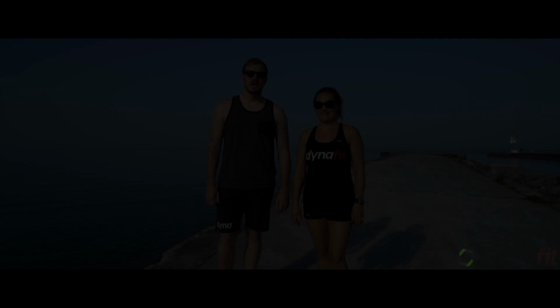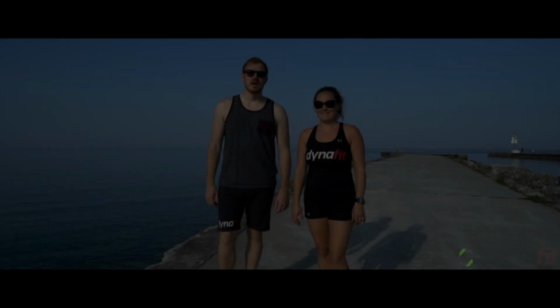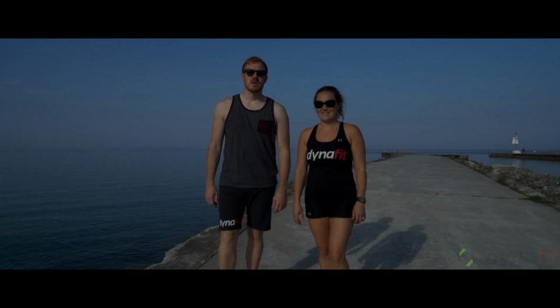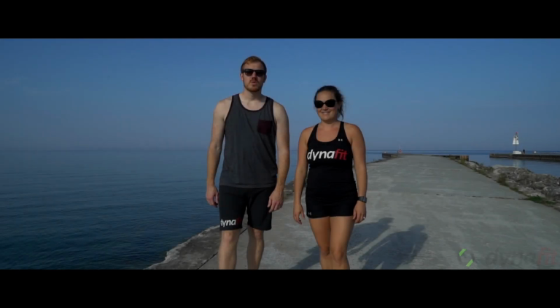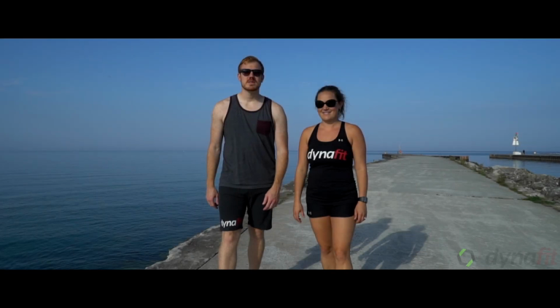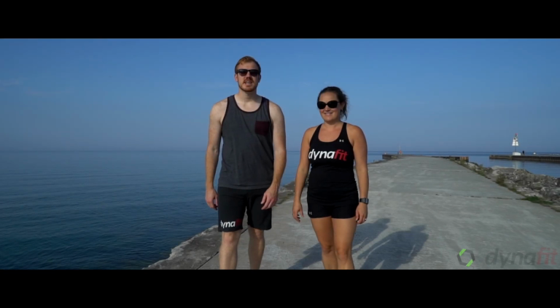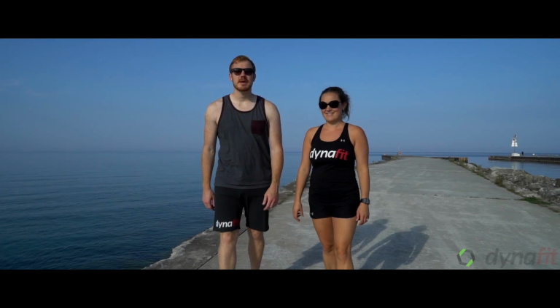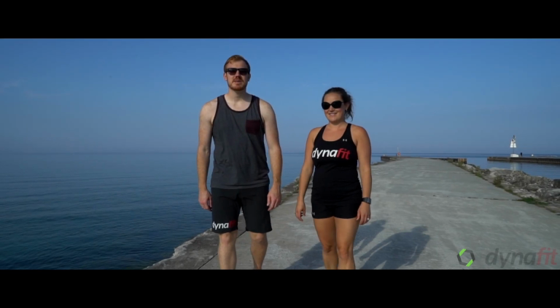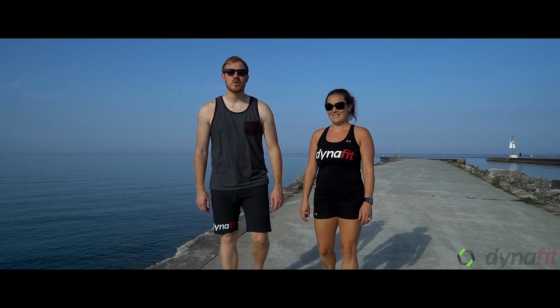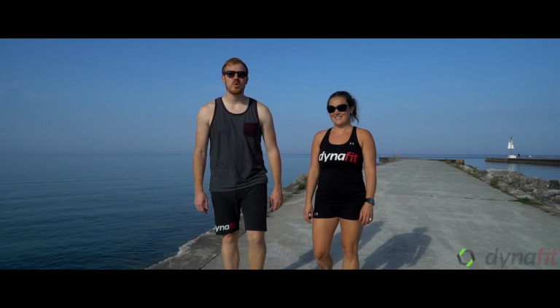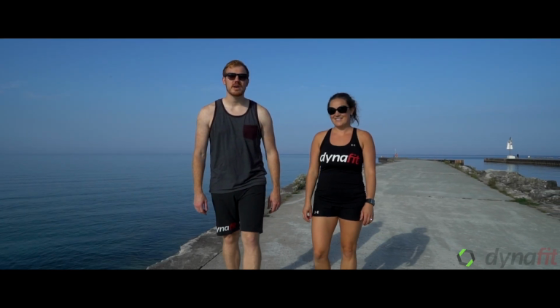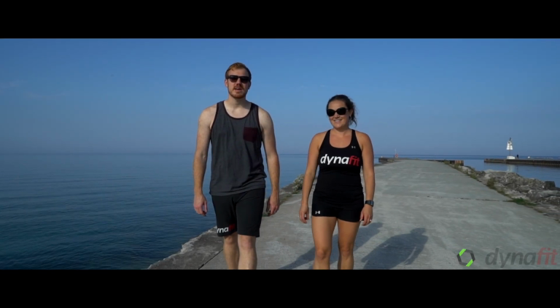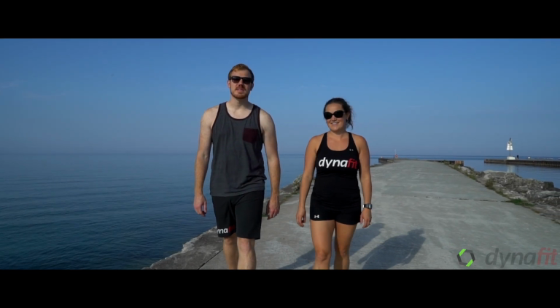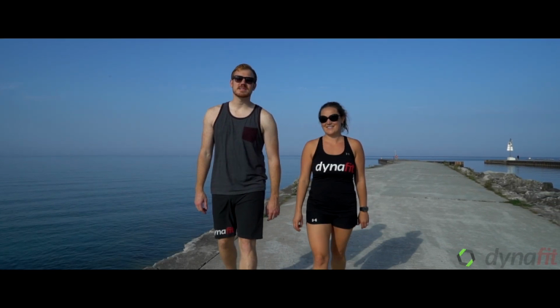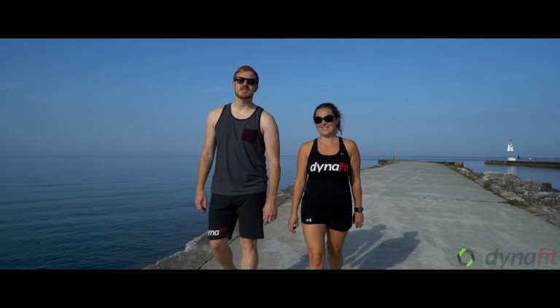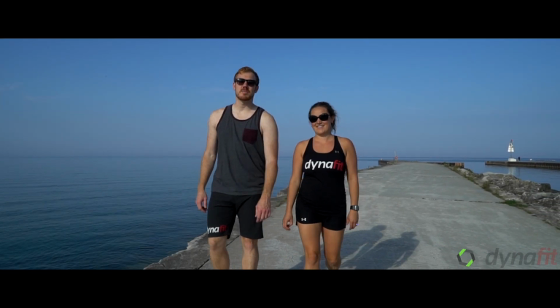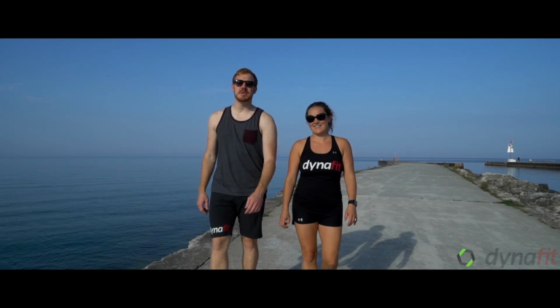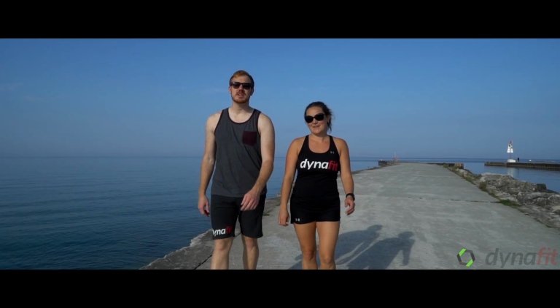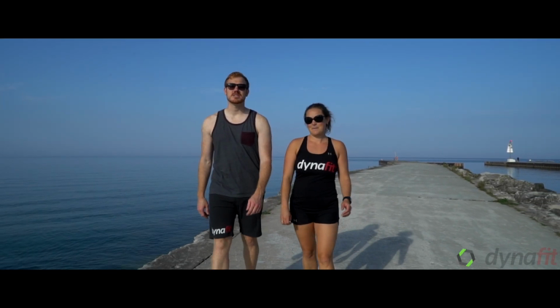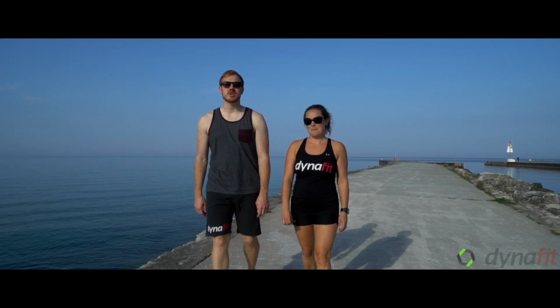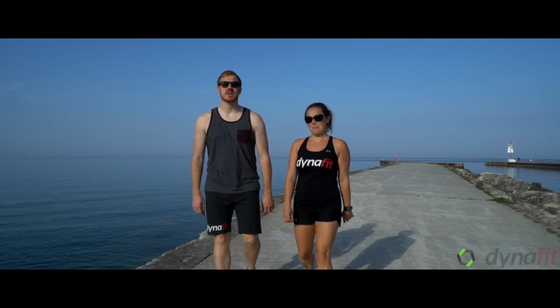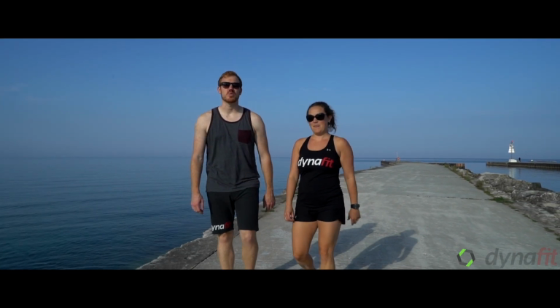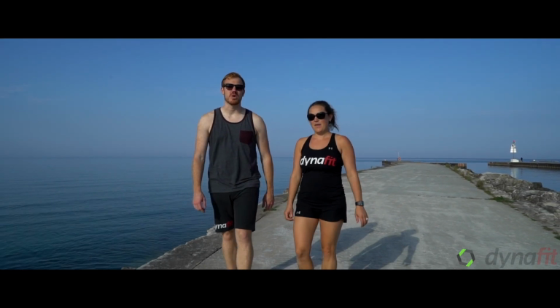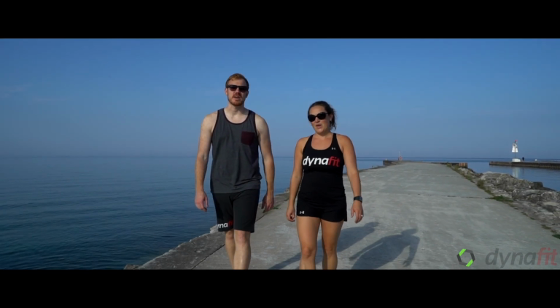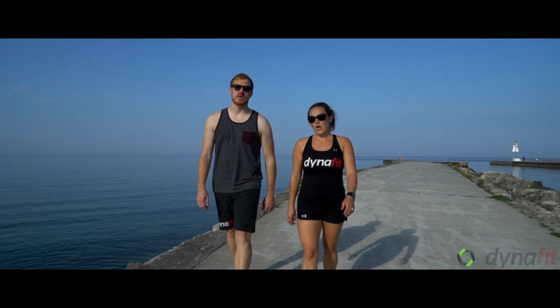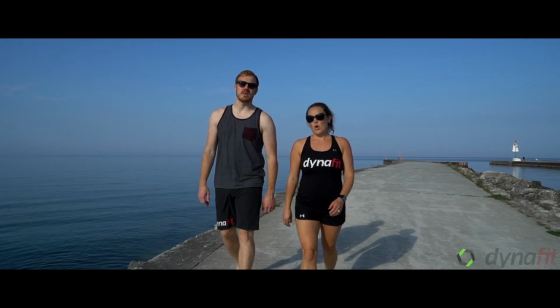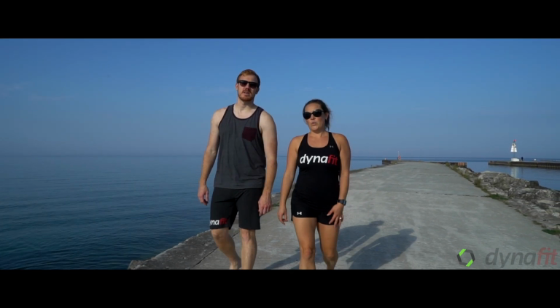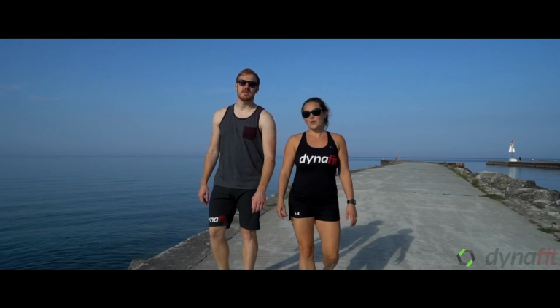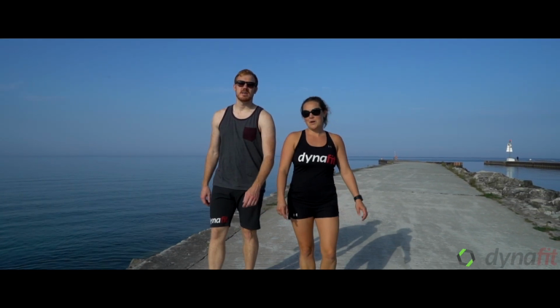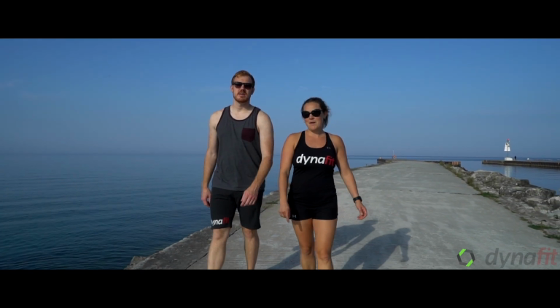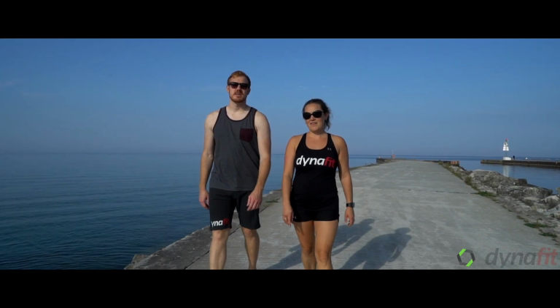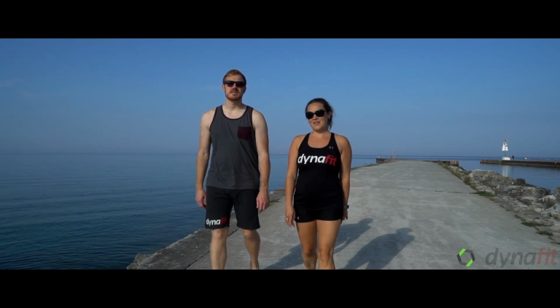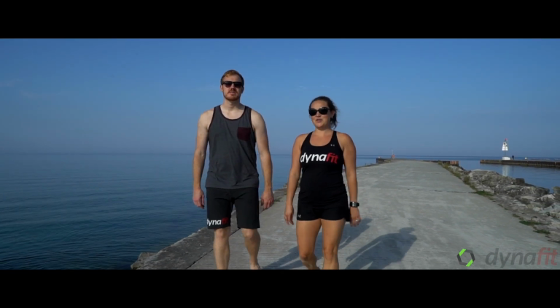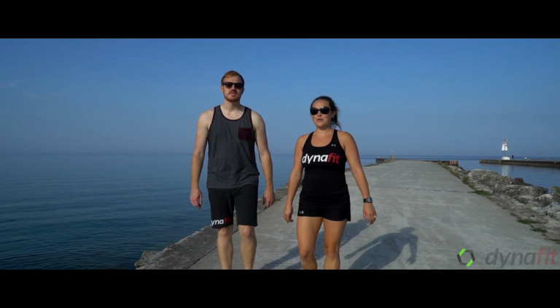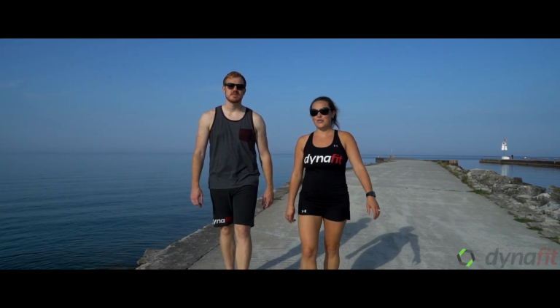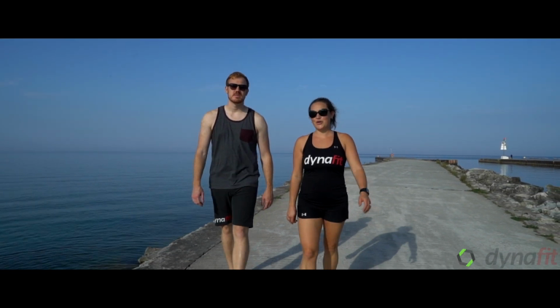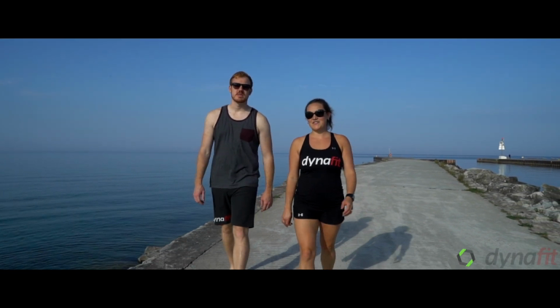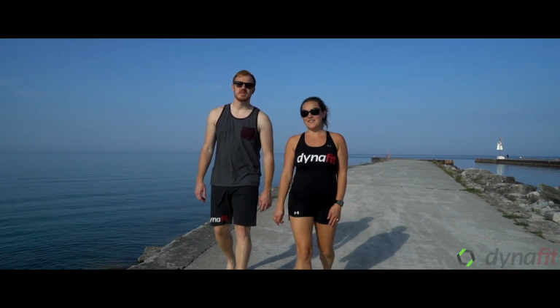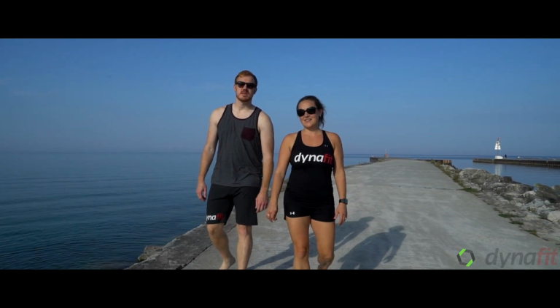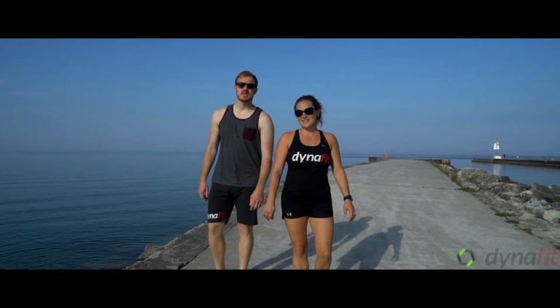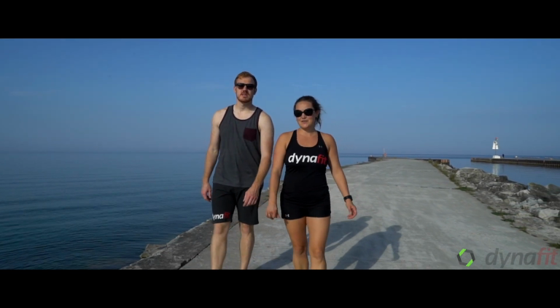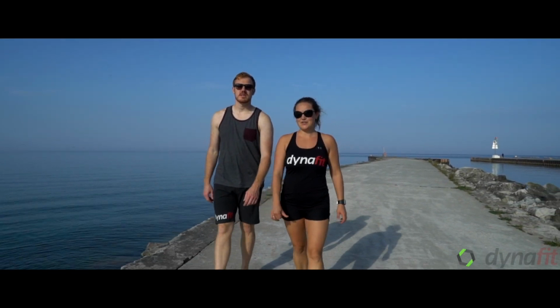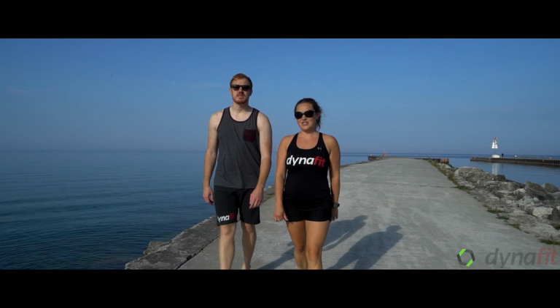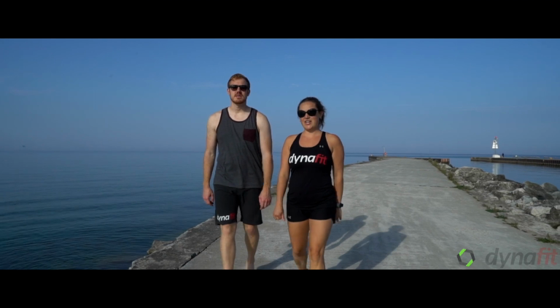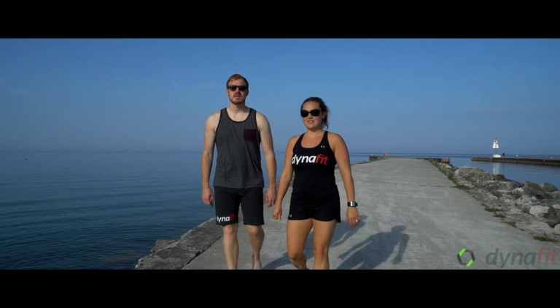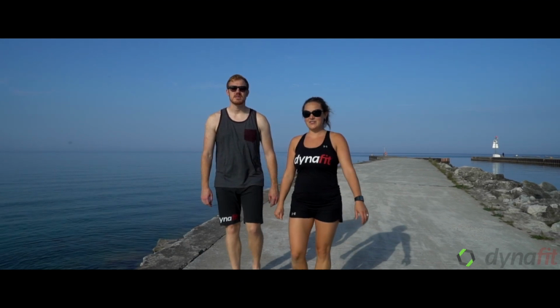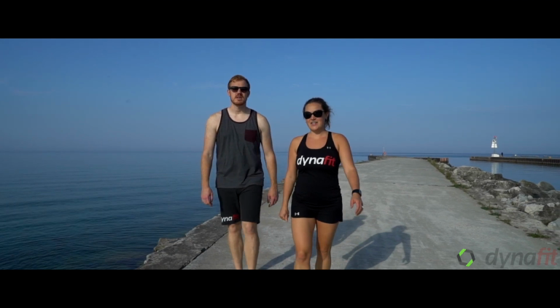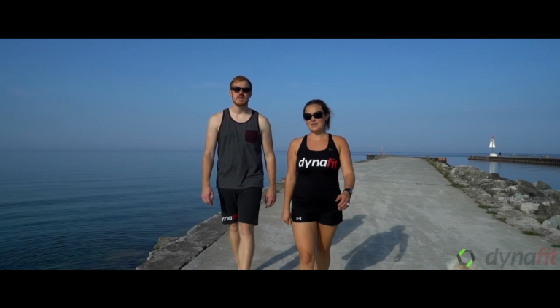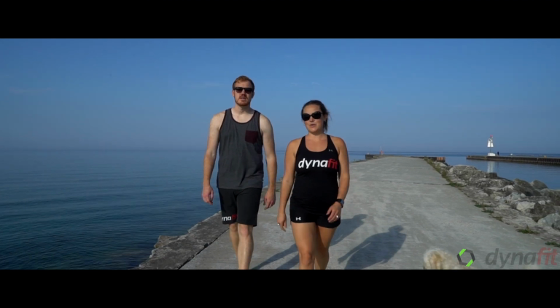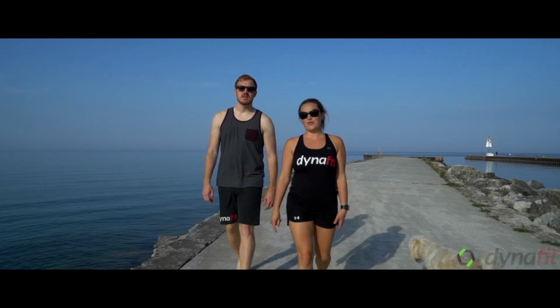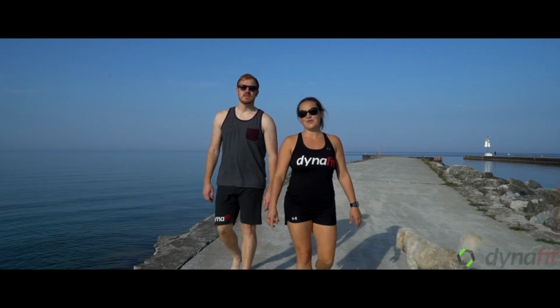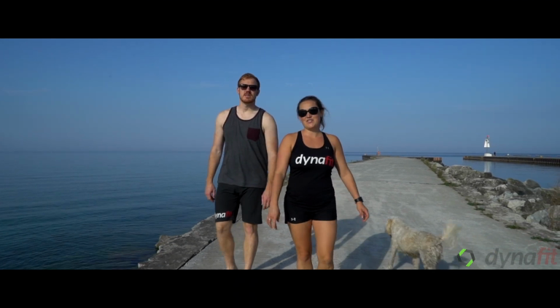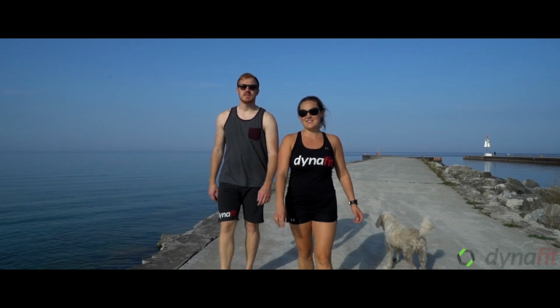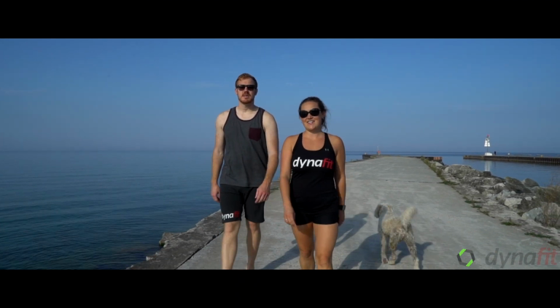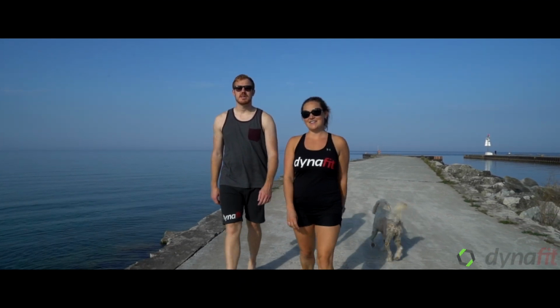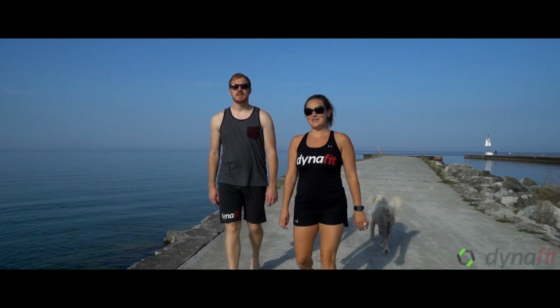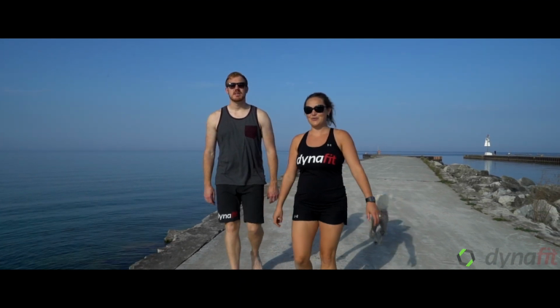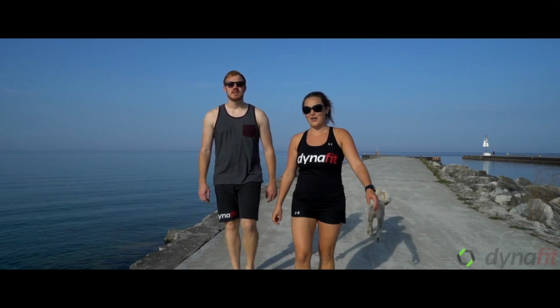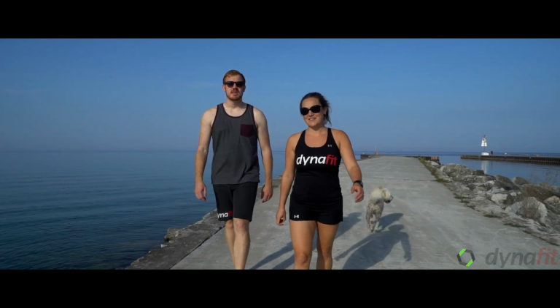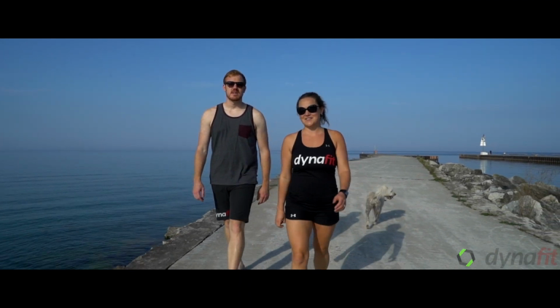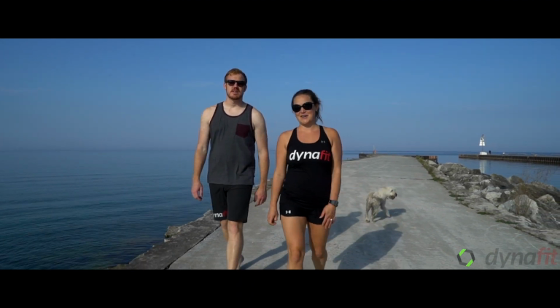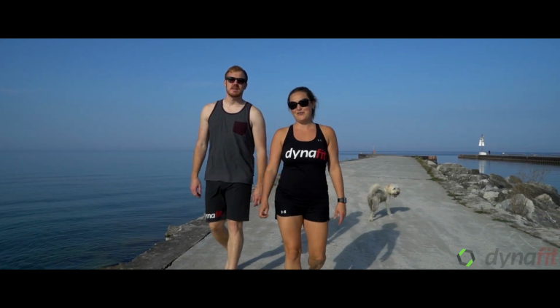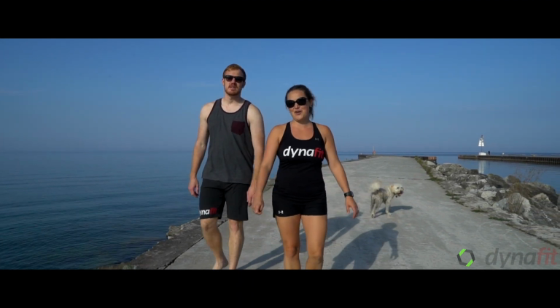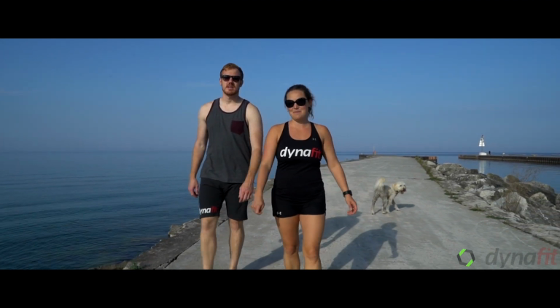We're Tam and Cory and this is our beach circuit workout. We recommend that you do 30 seconds of each exercise with 15 seconds of rest. Have fun!